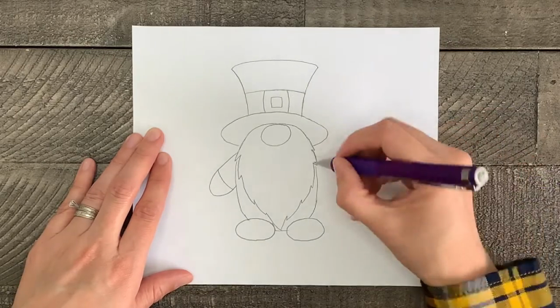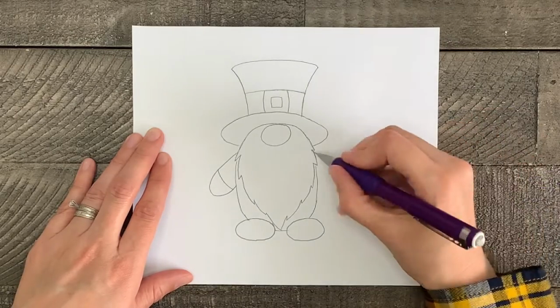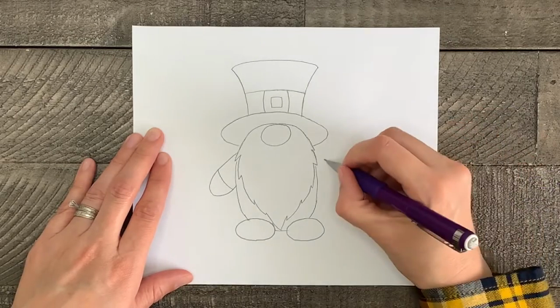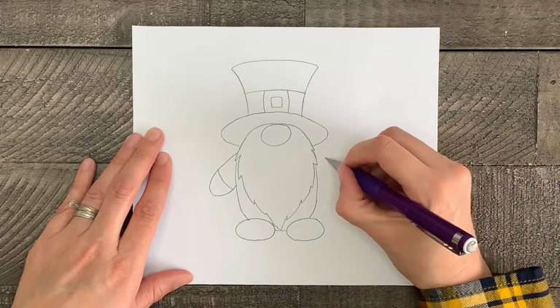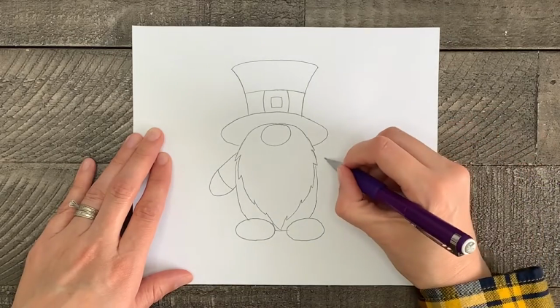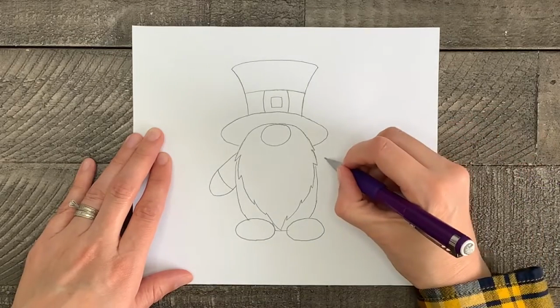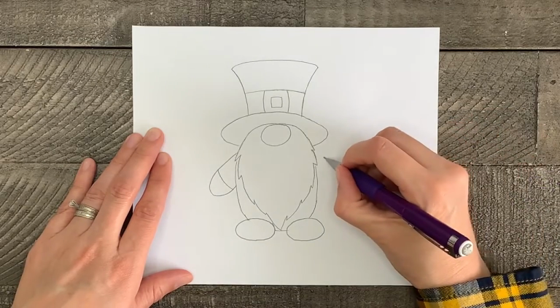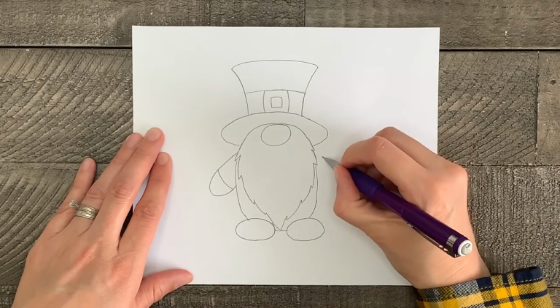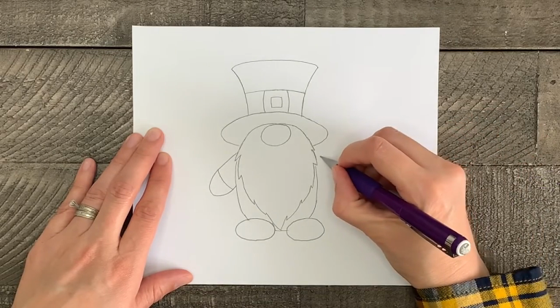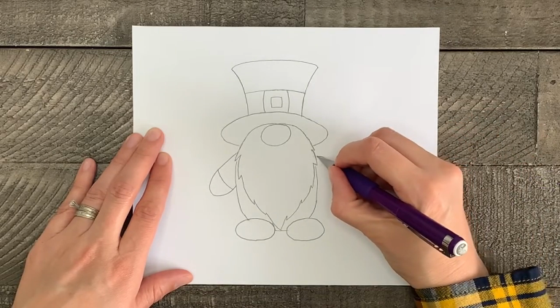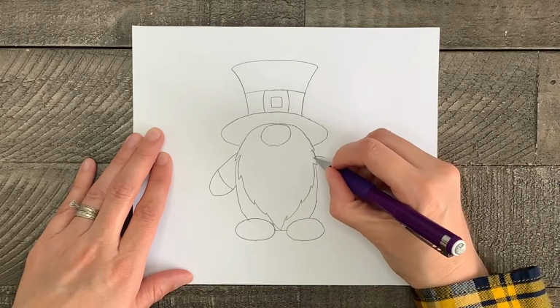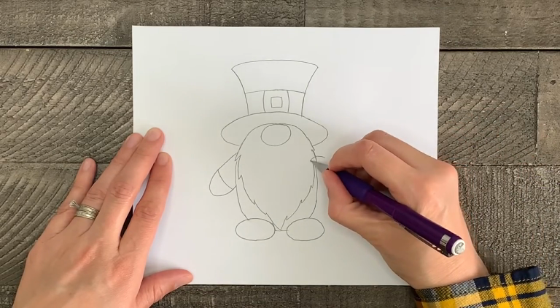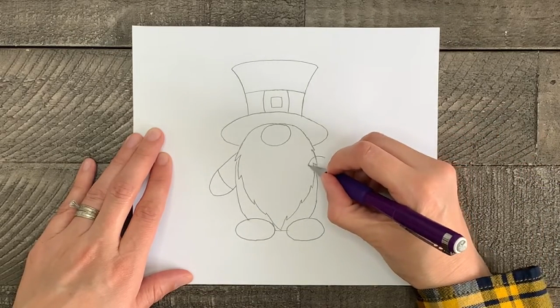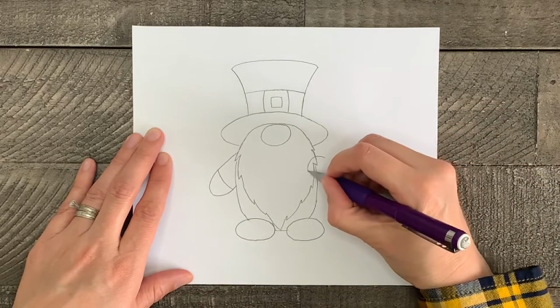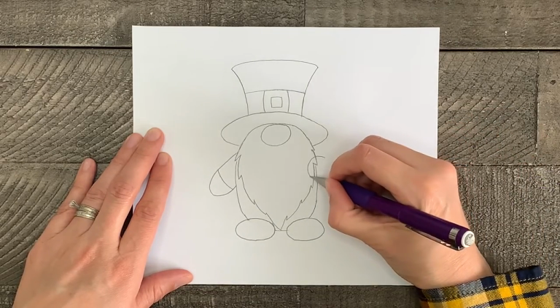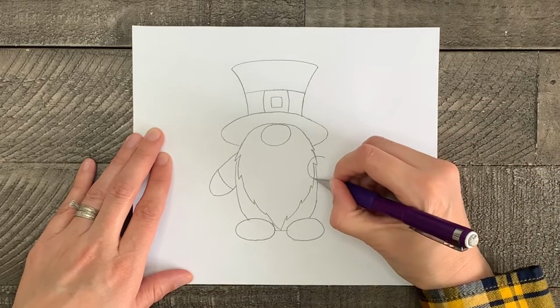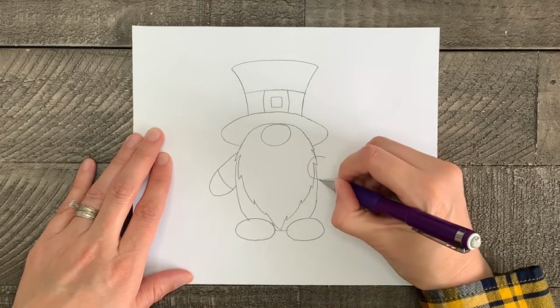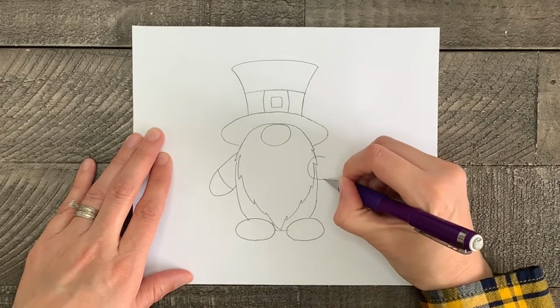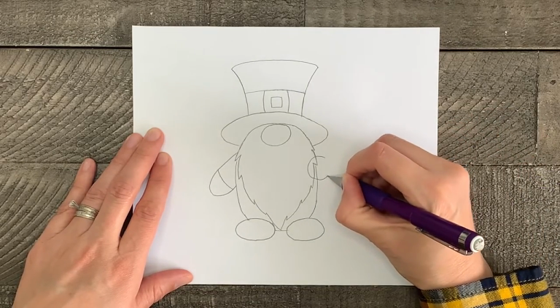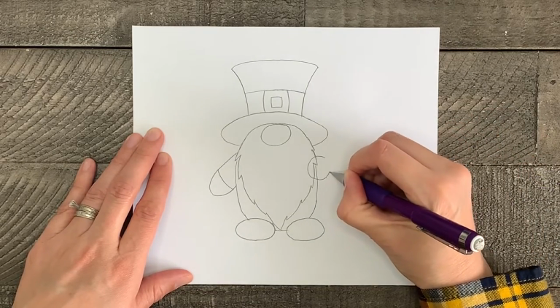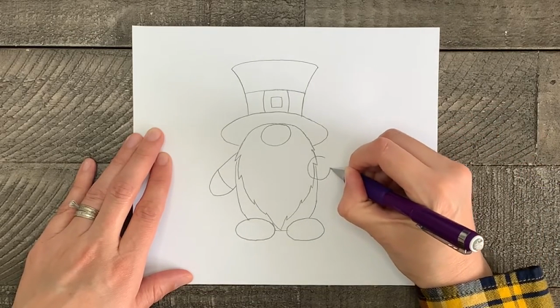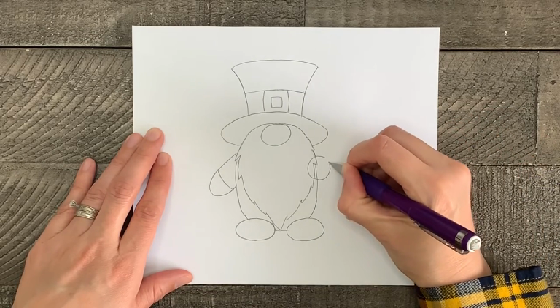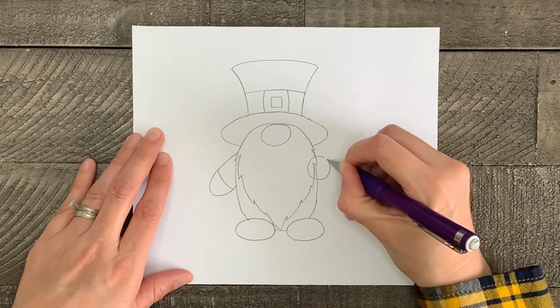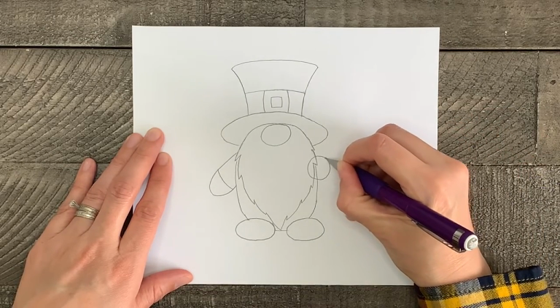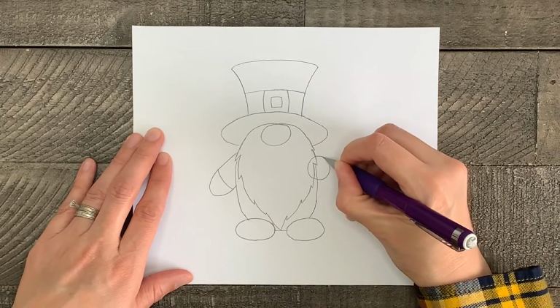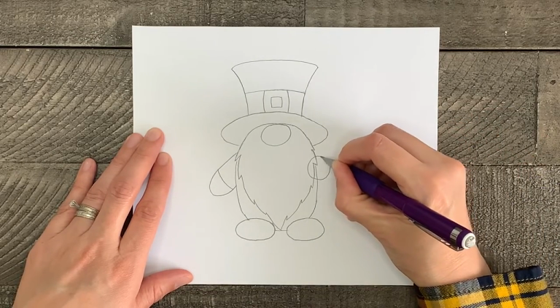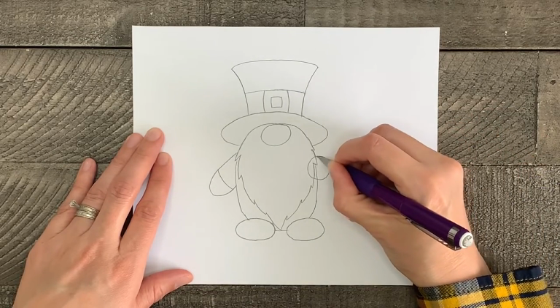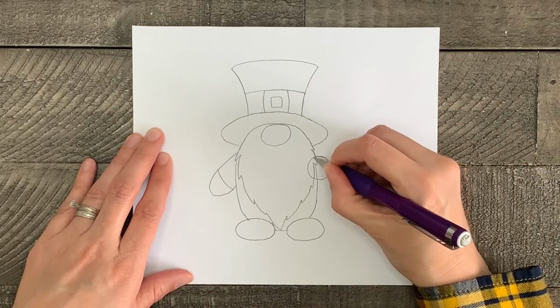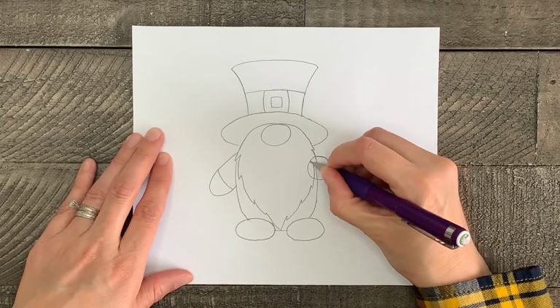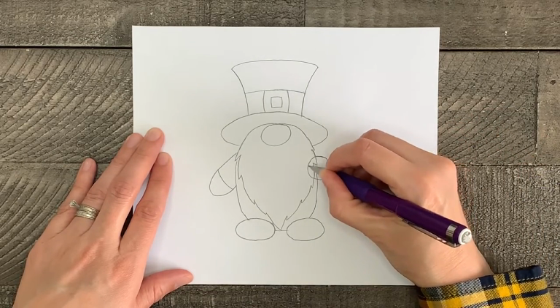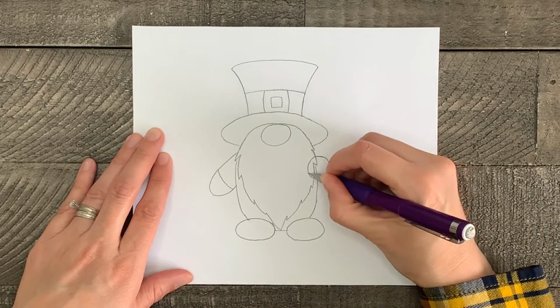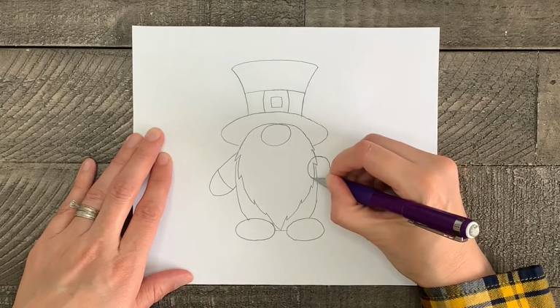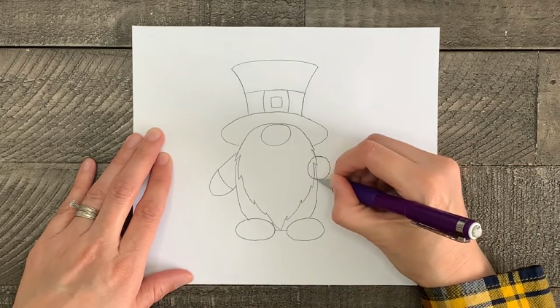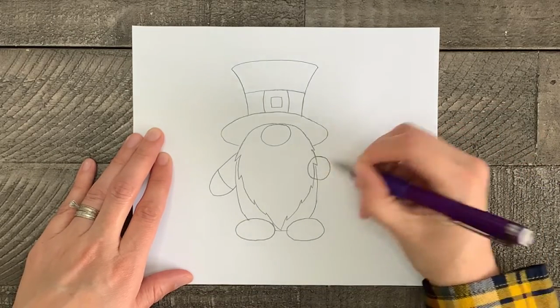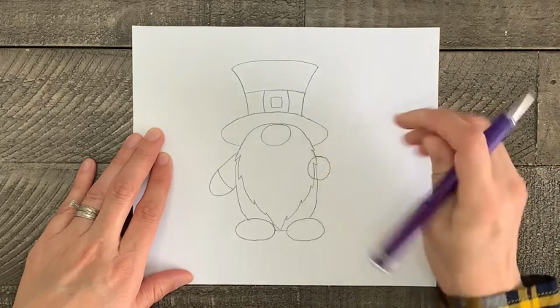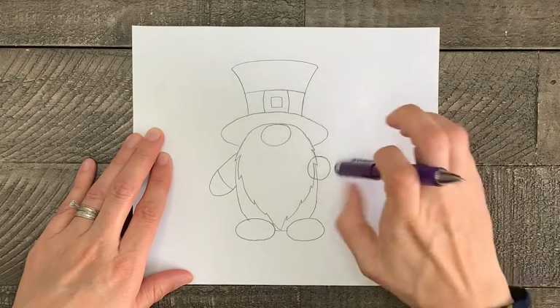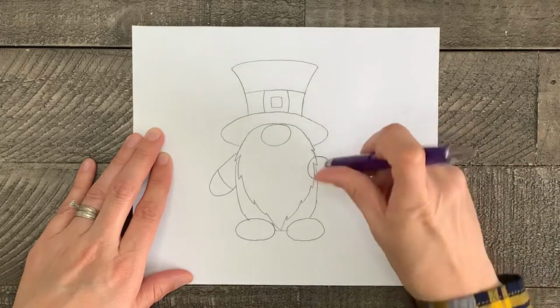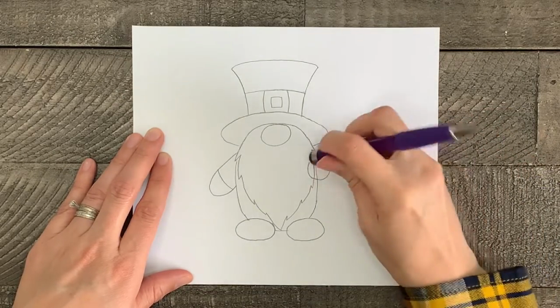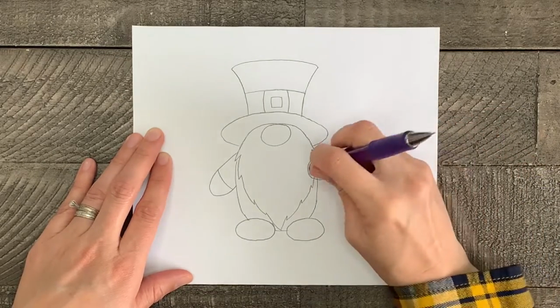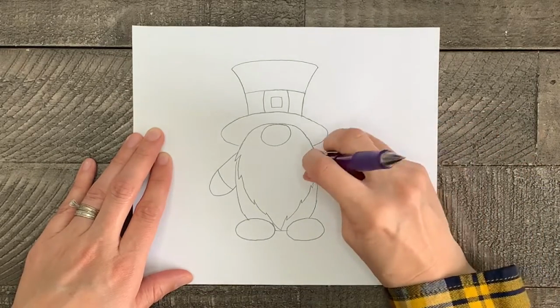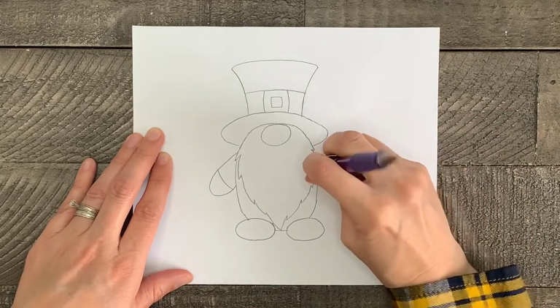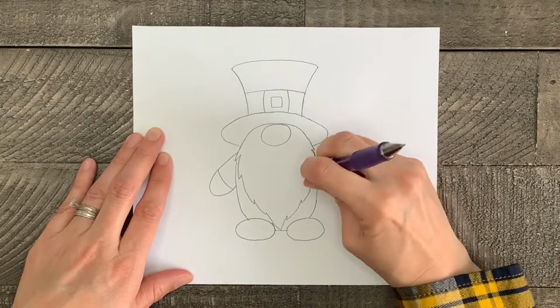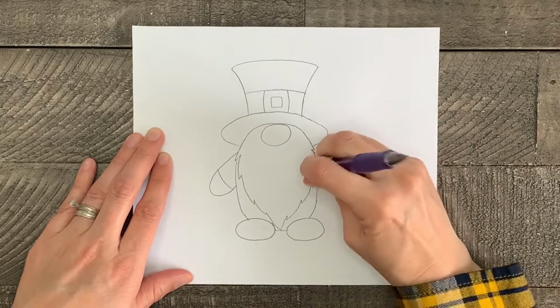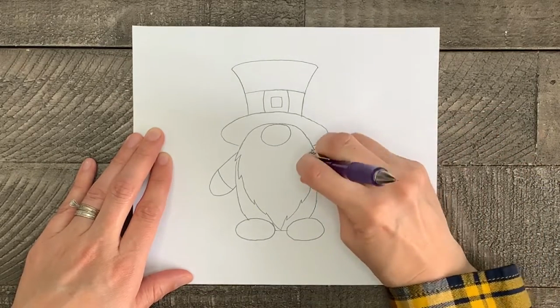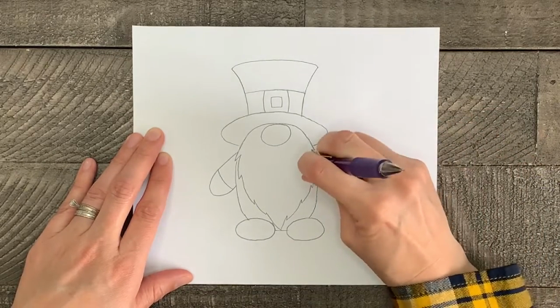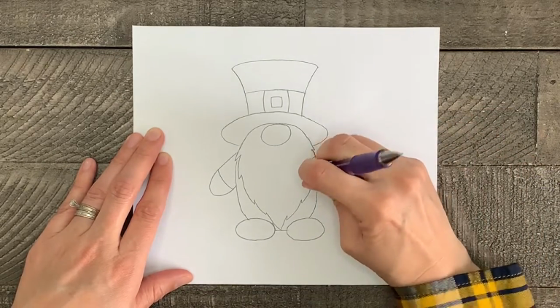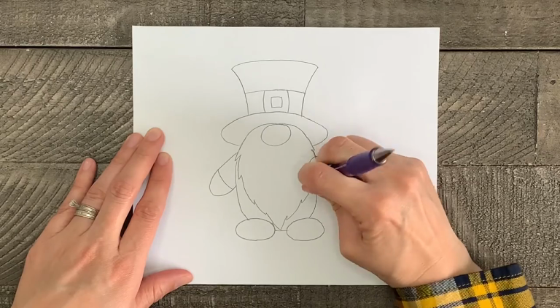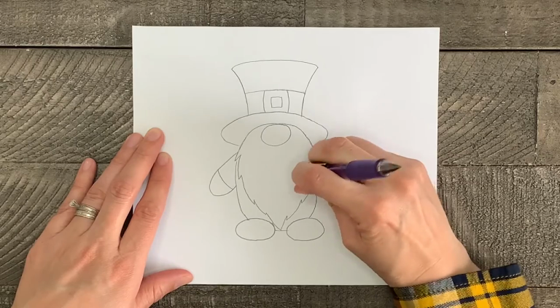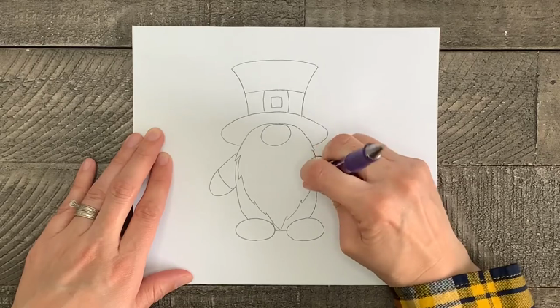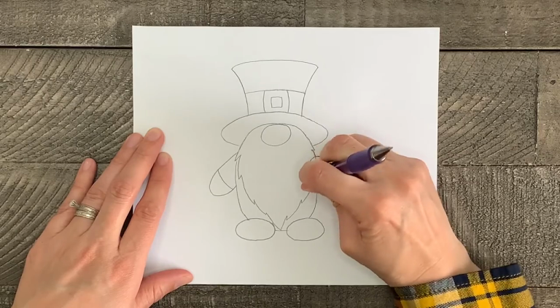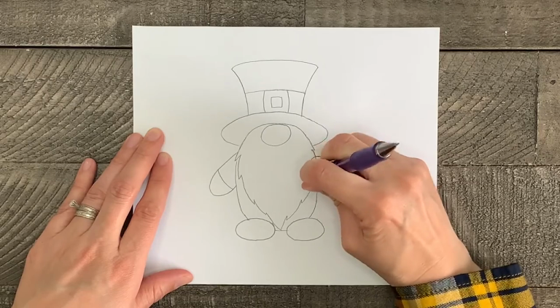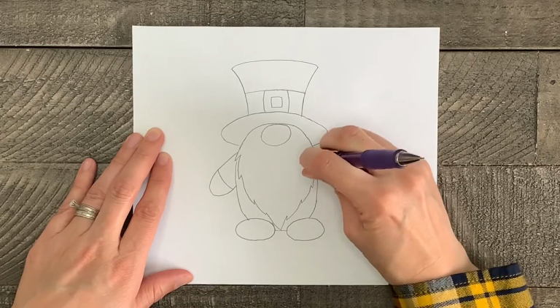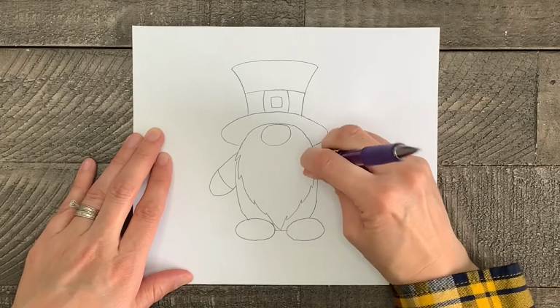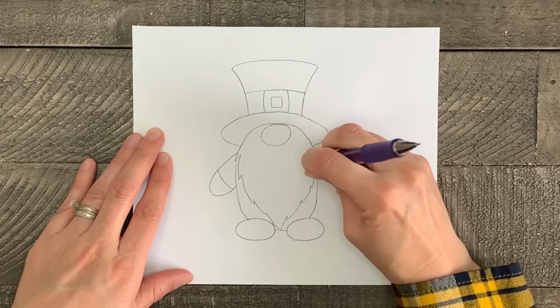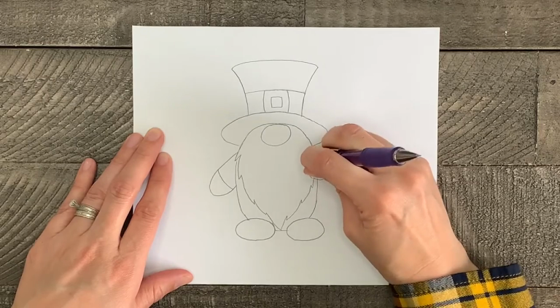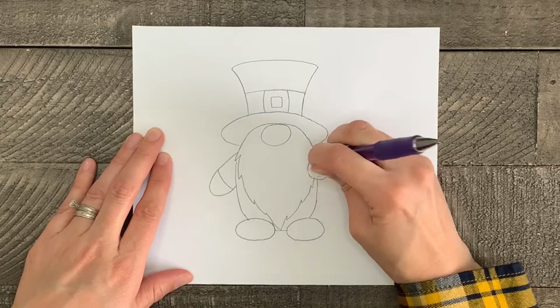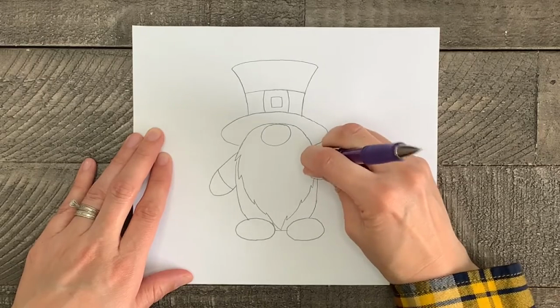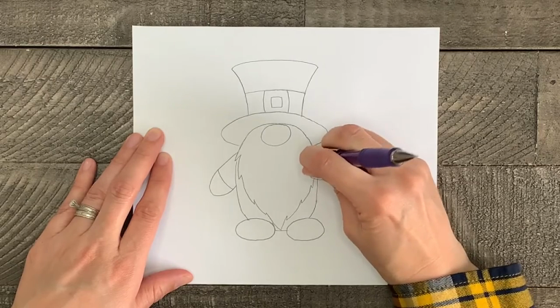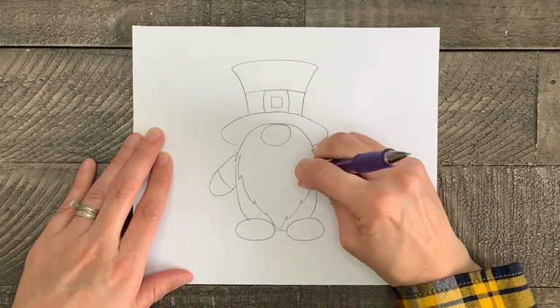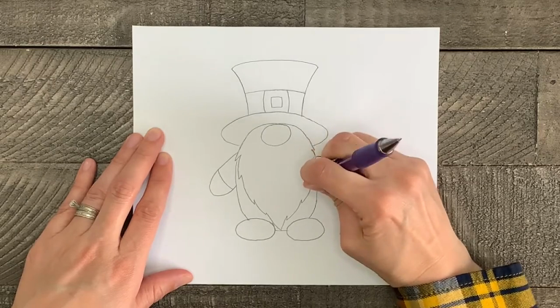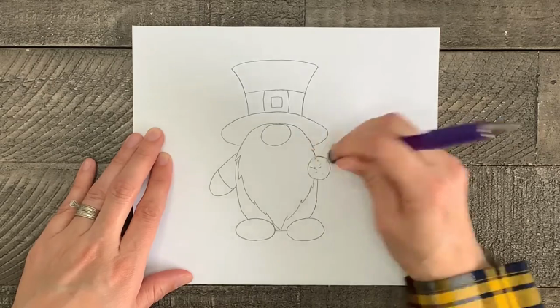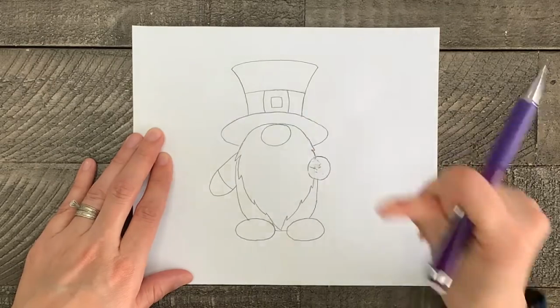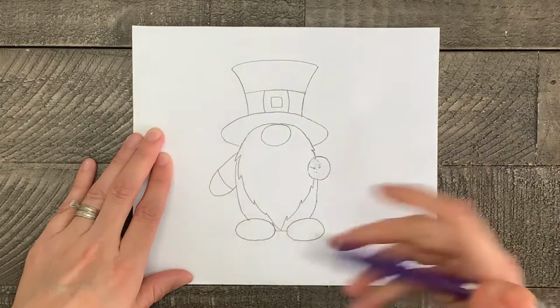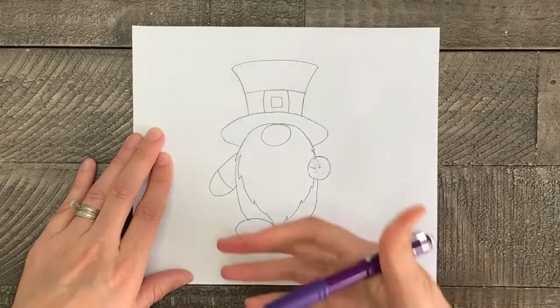Now let's draw the hand on the other side of the gnome. This will just be a simple circle, then erase the lines inside it.